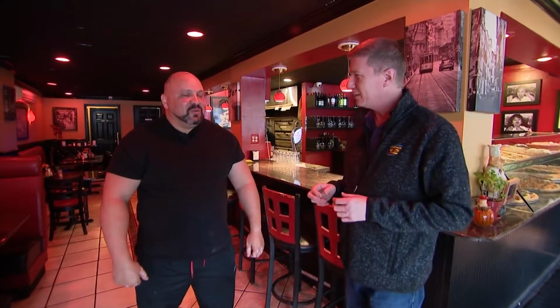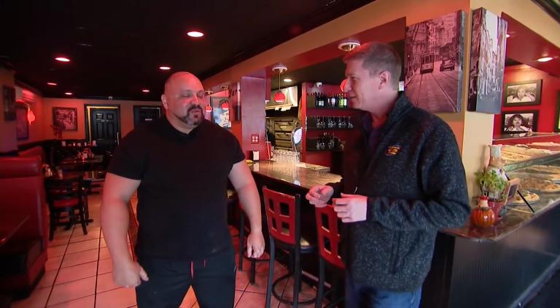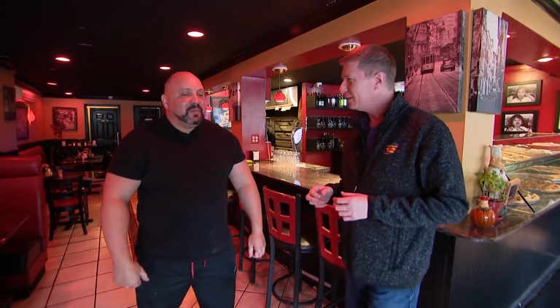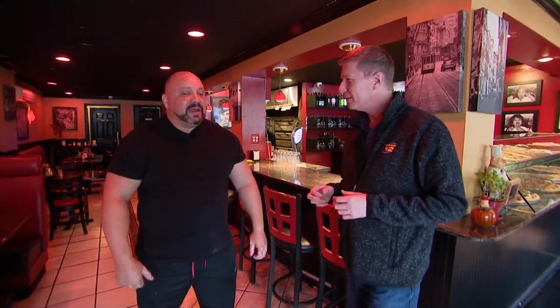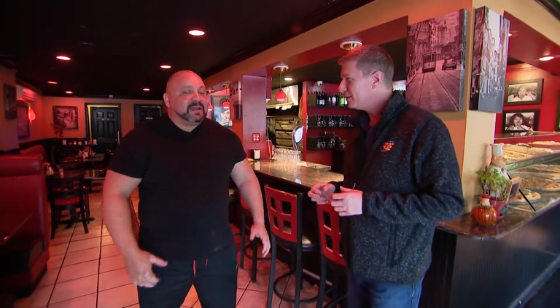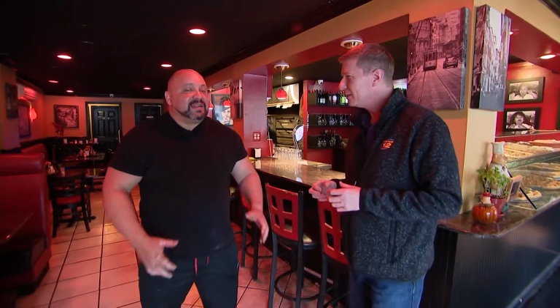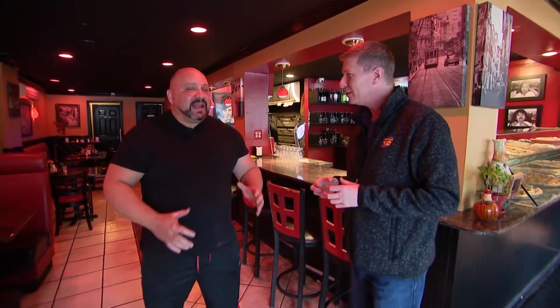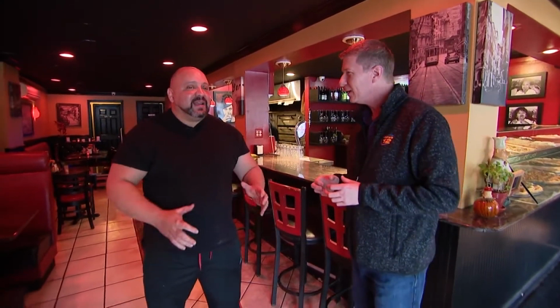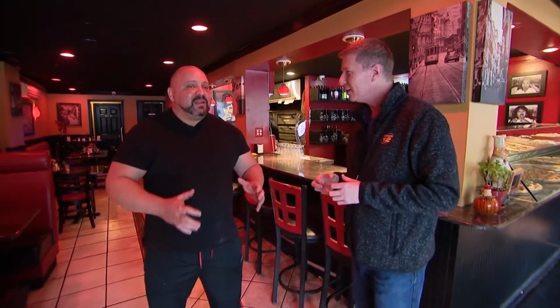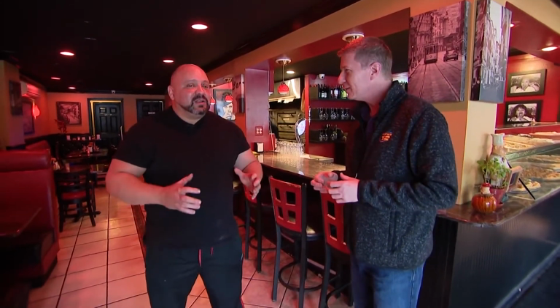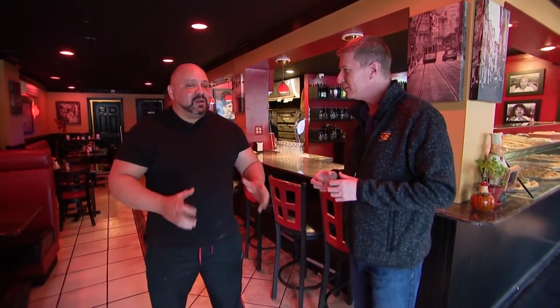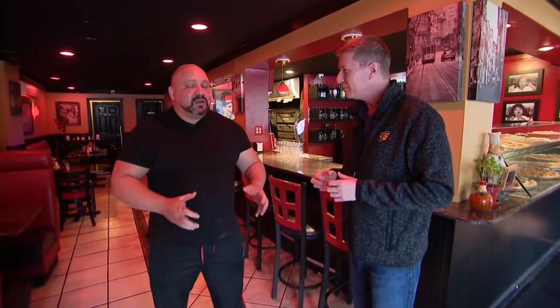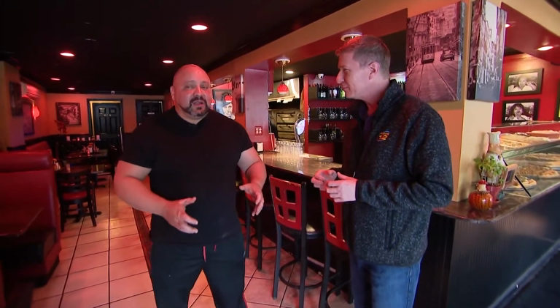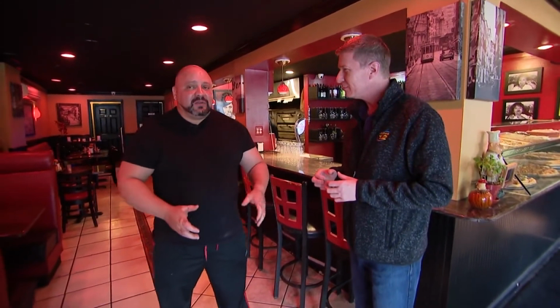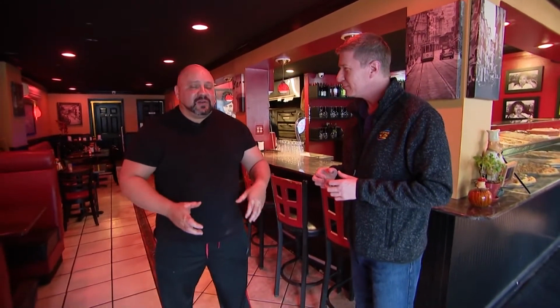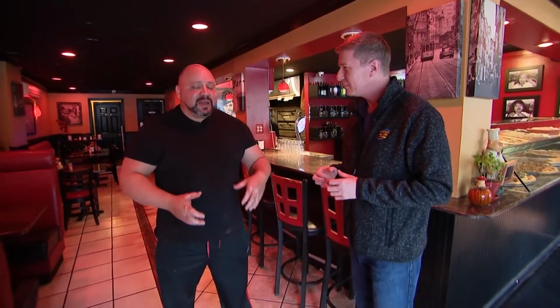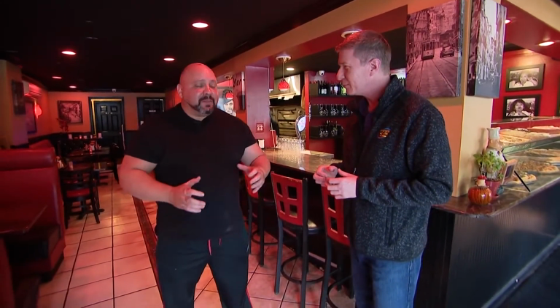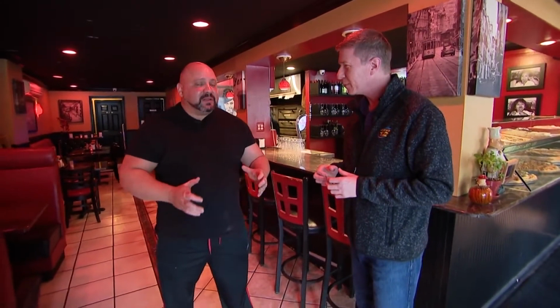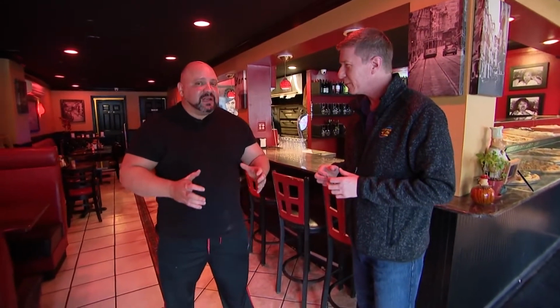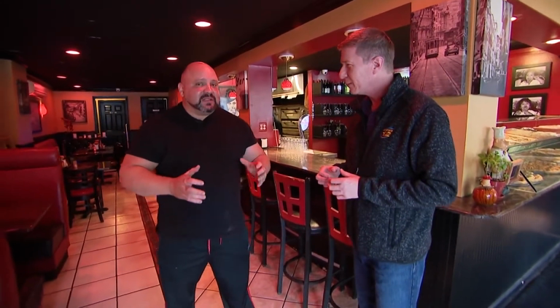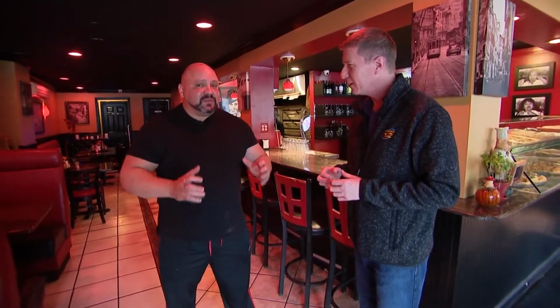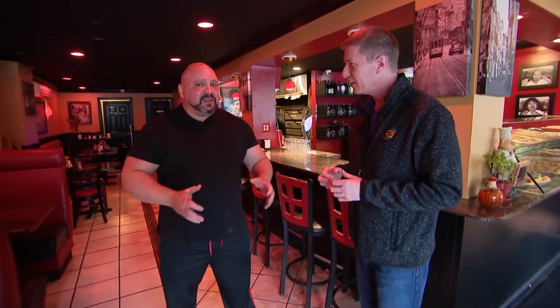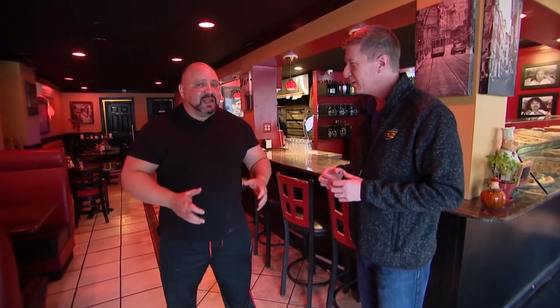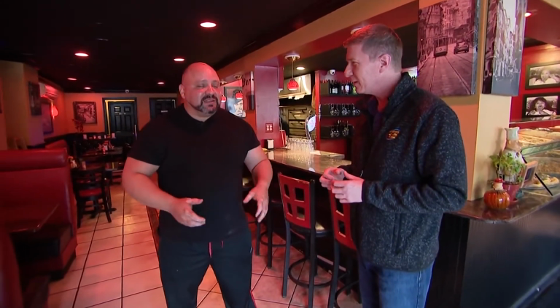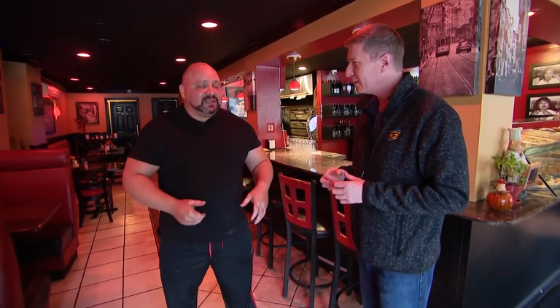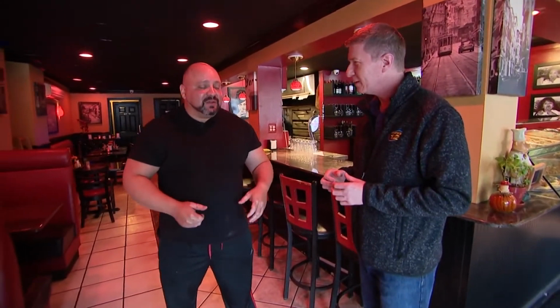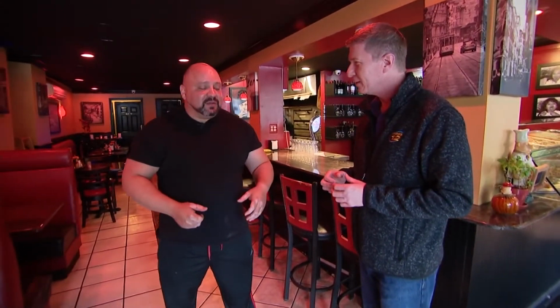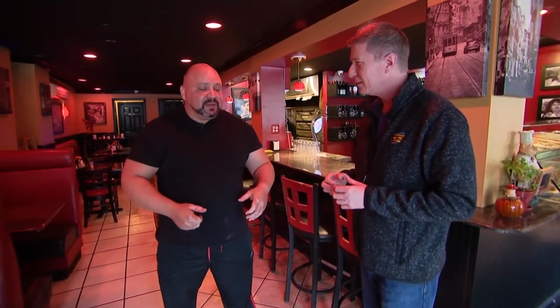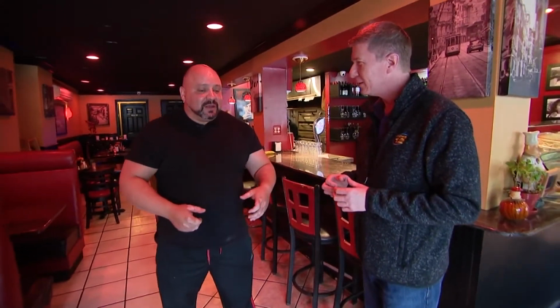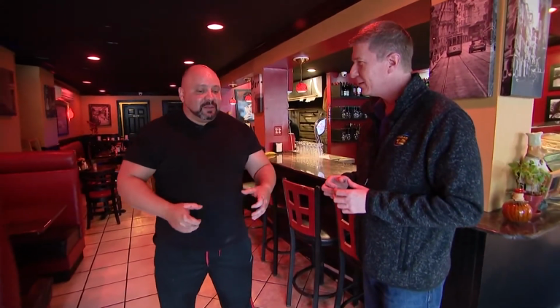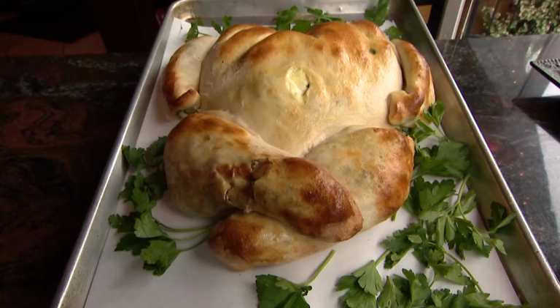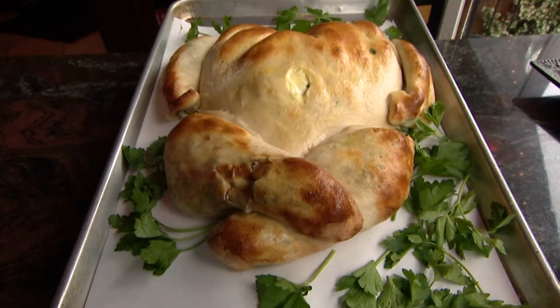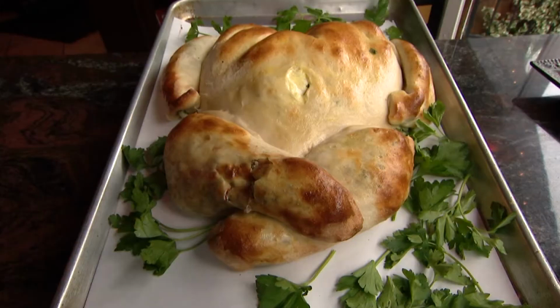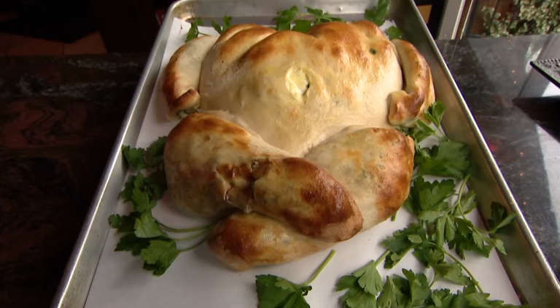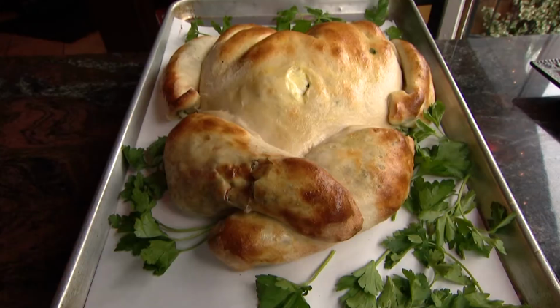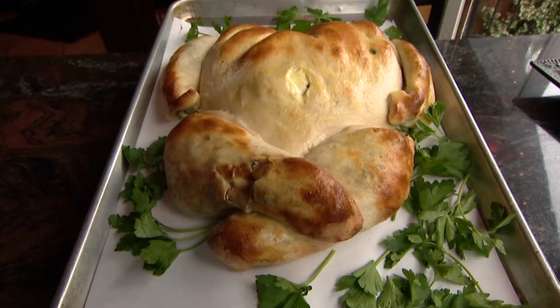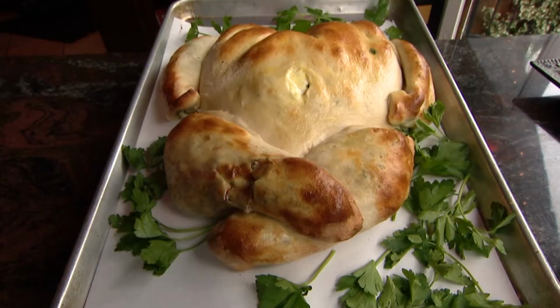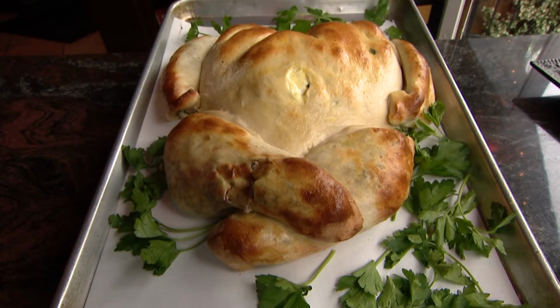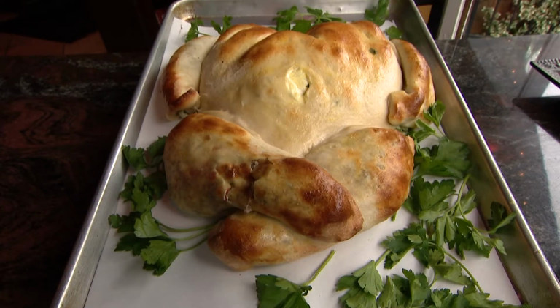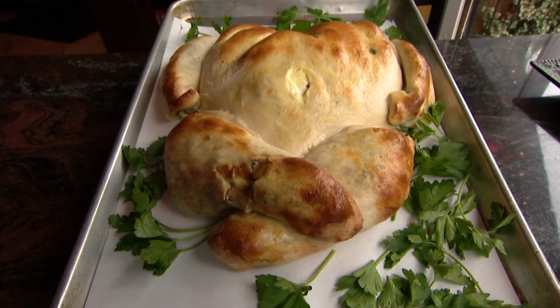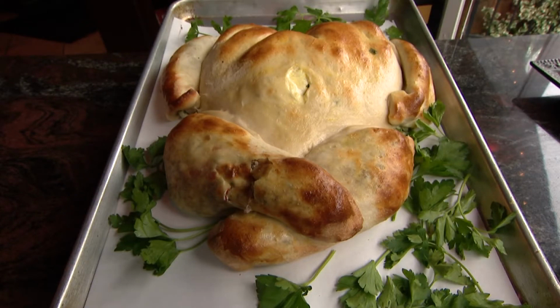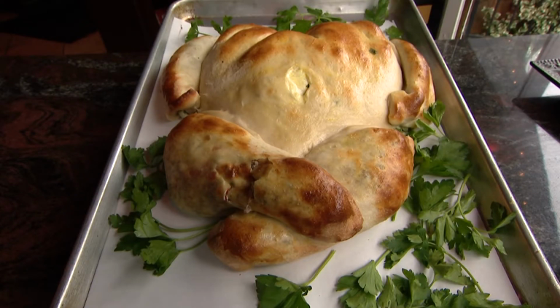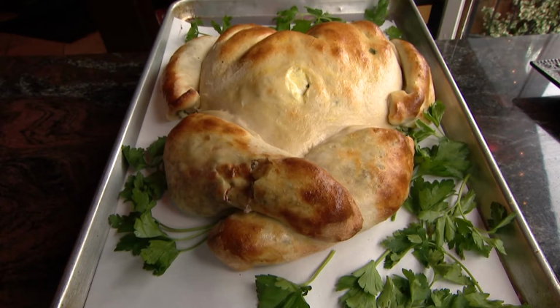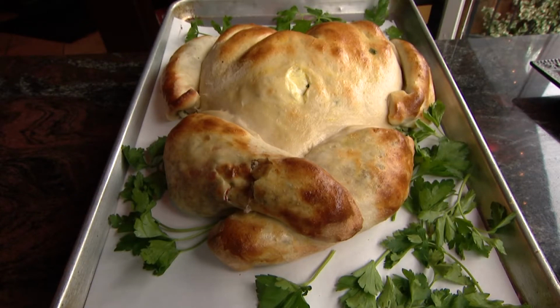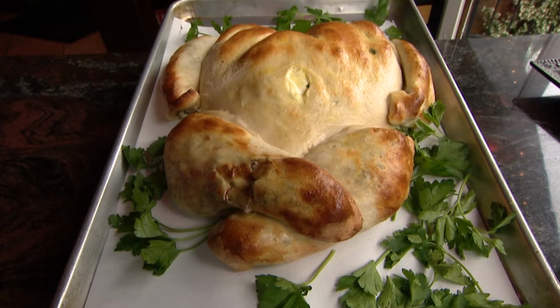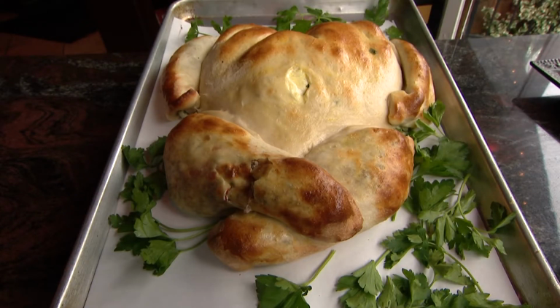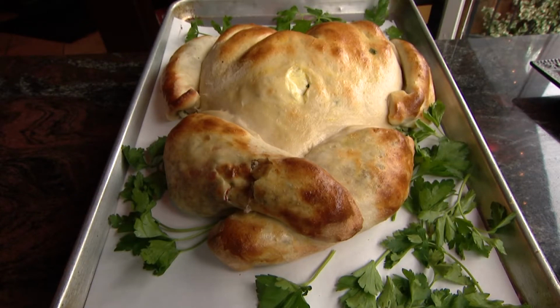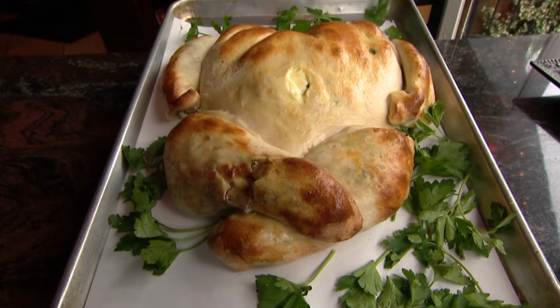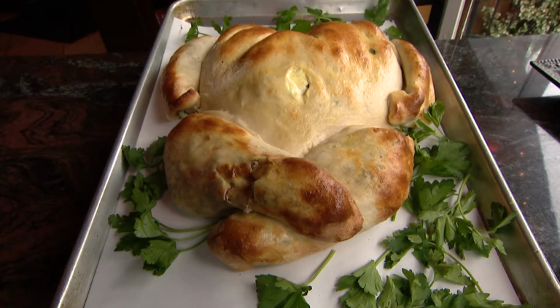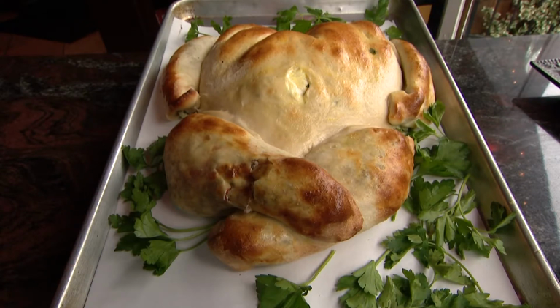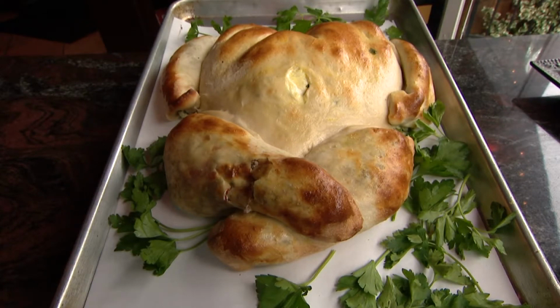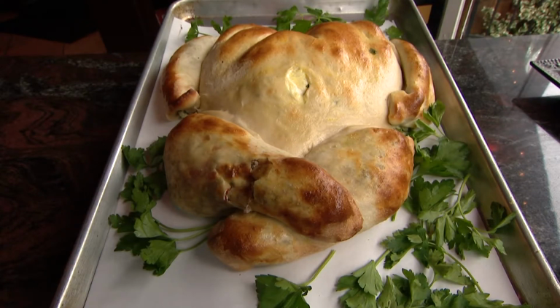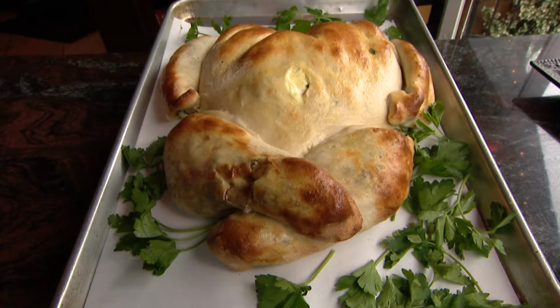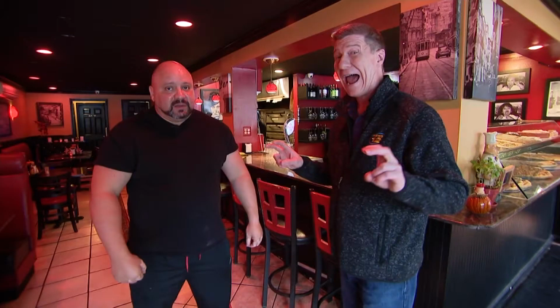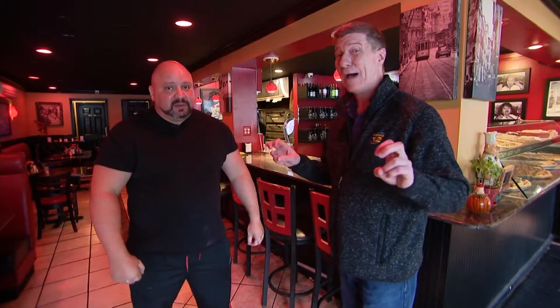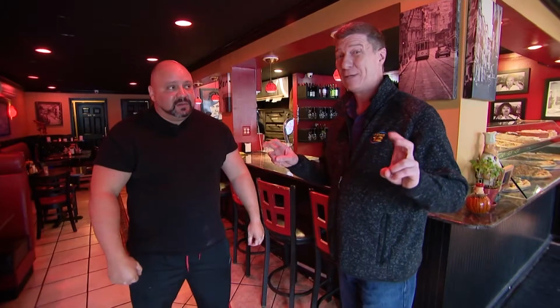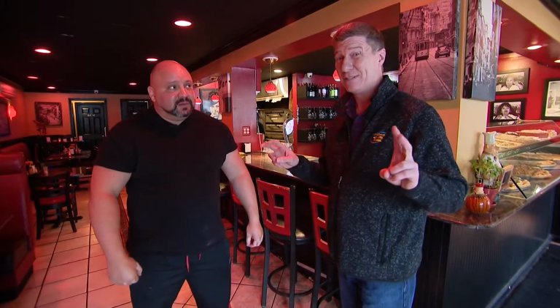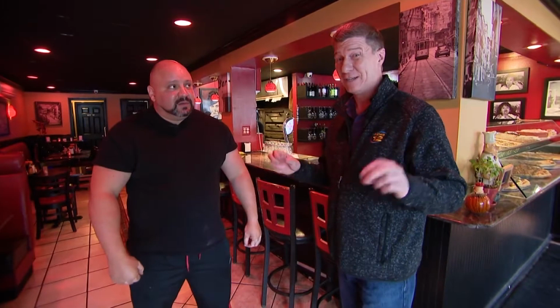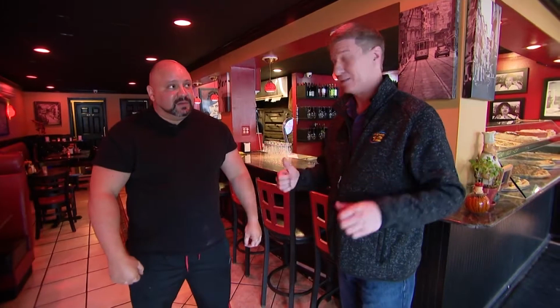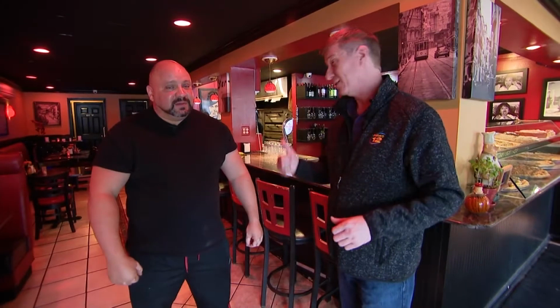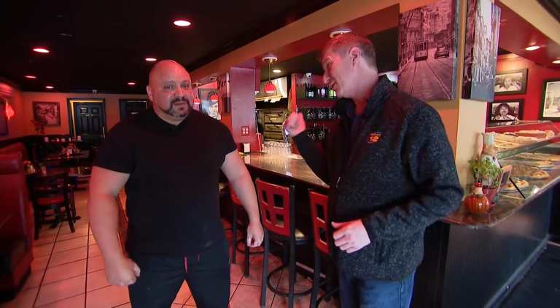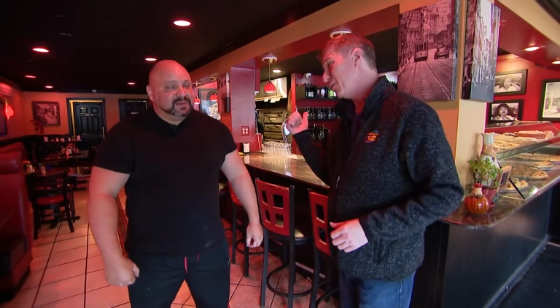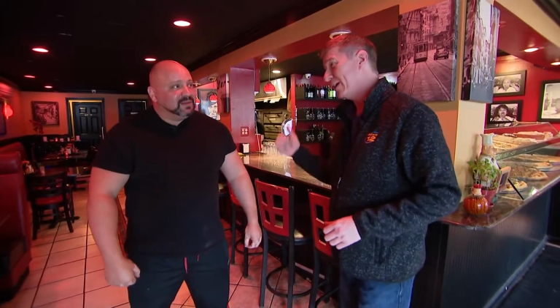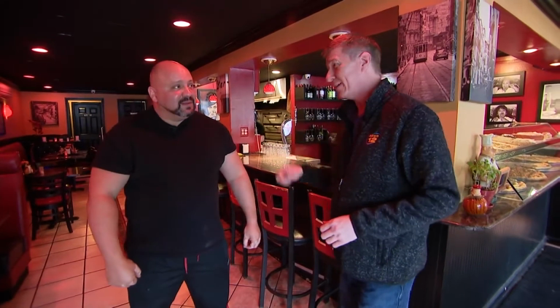We make an Italian turkey for an appetizer for Thanksgiving. Basically, it's a calzone that we form into a turkey body. Let's go make it.